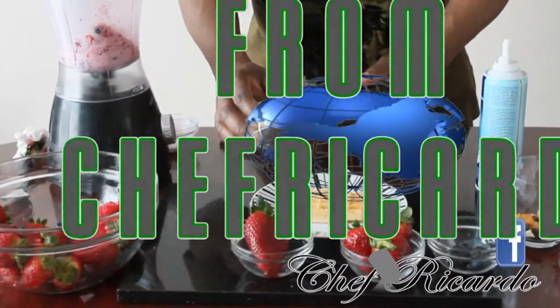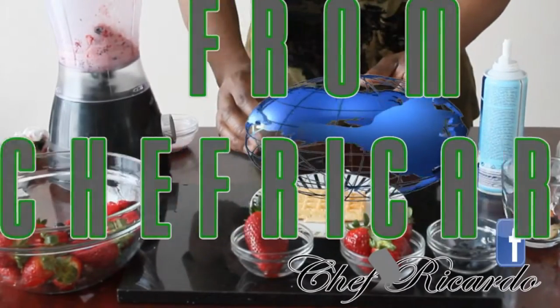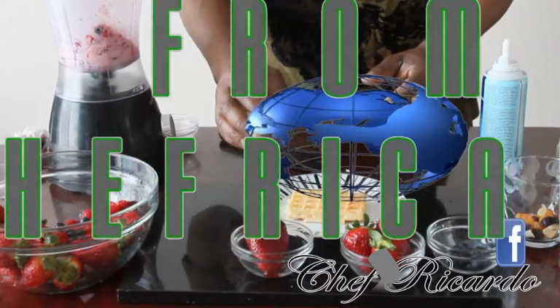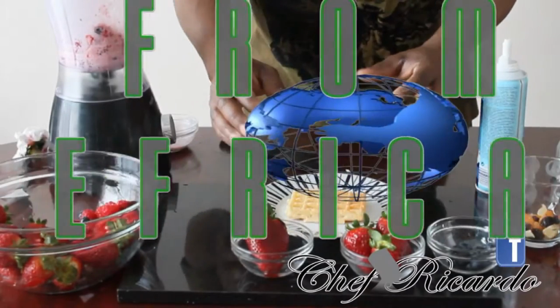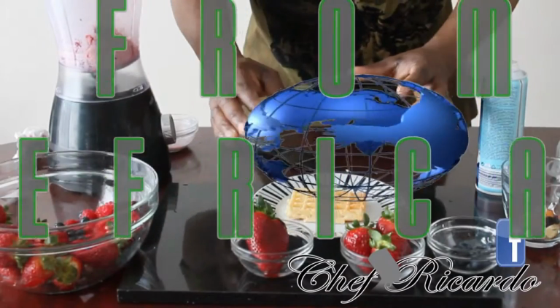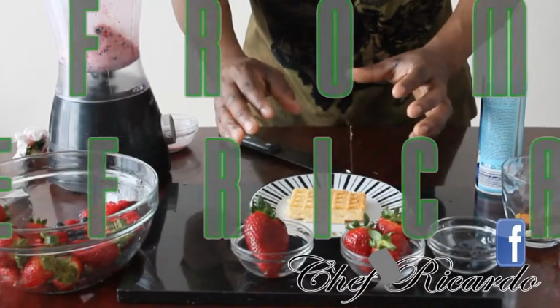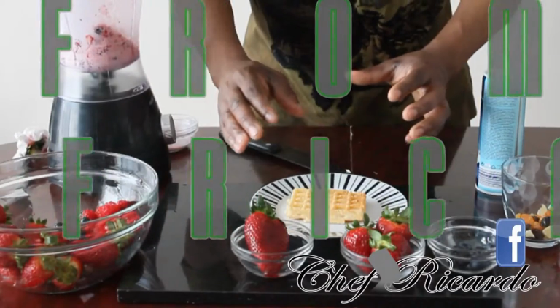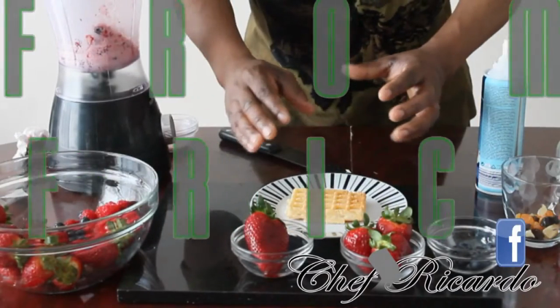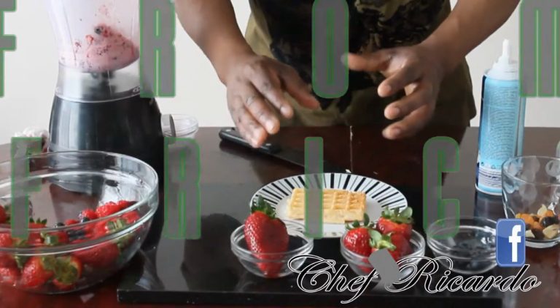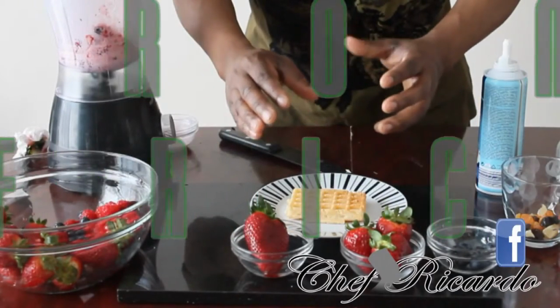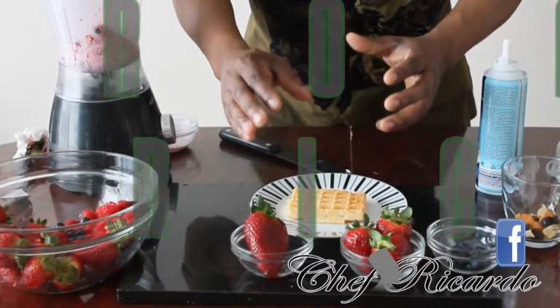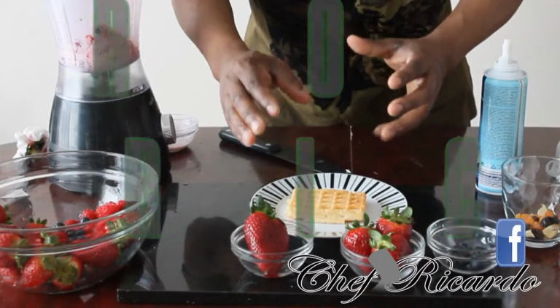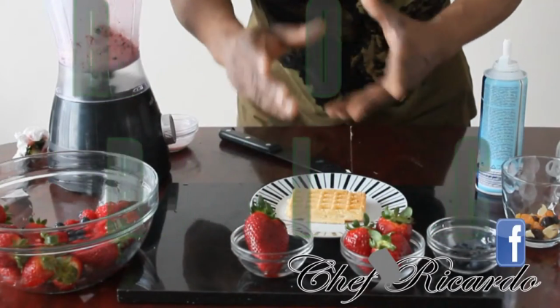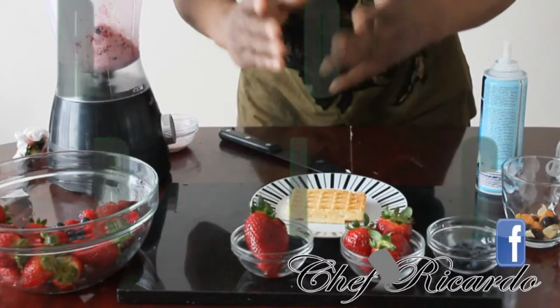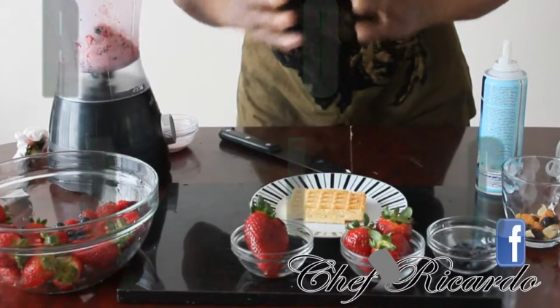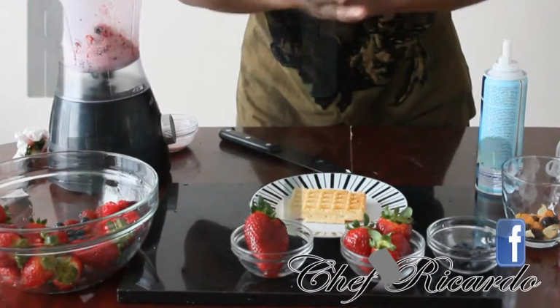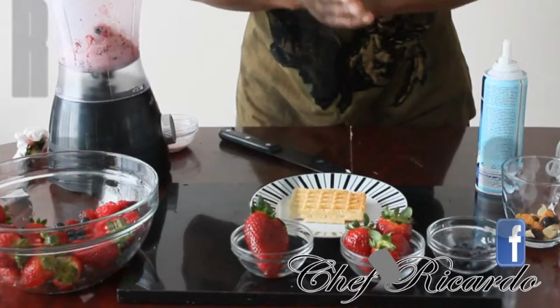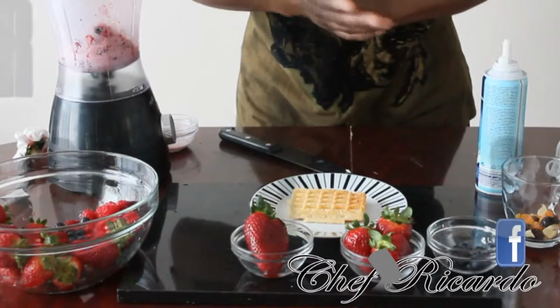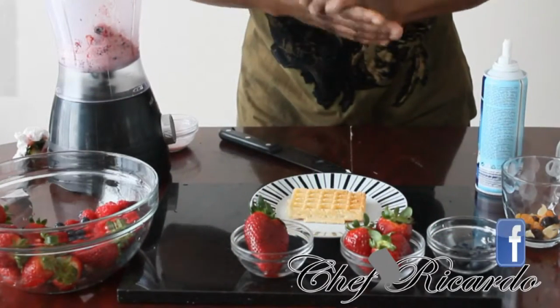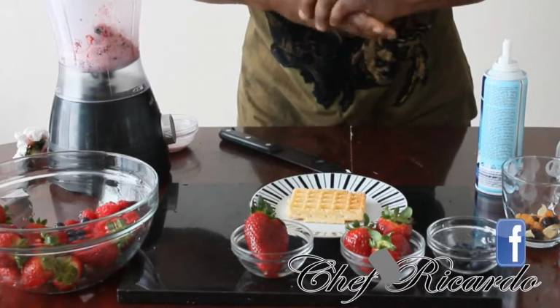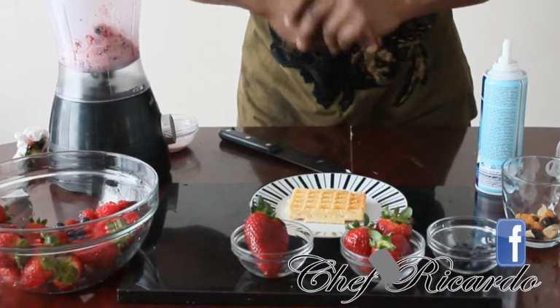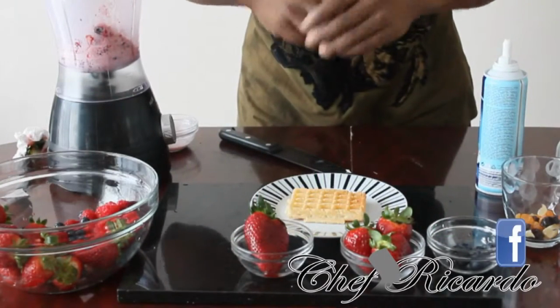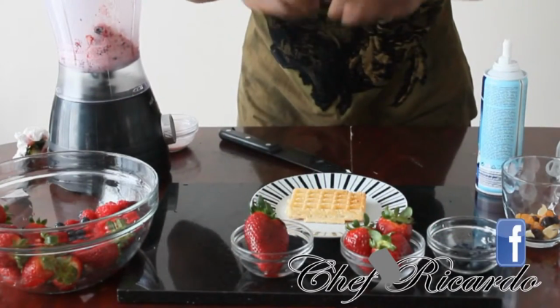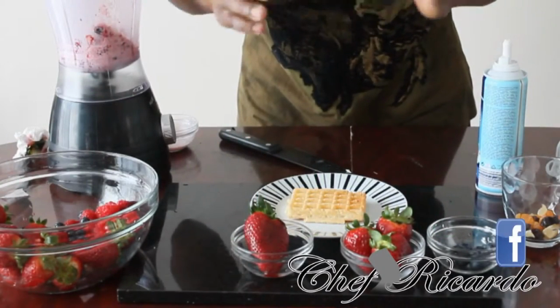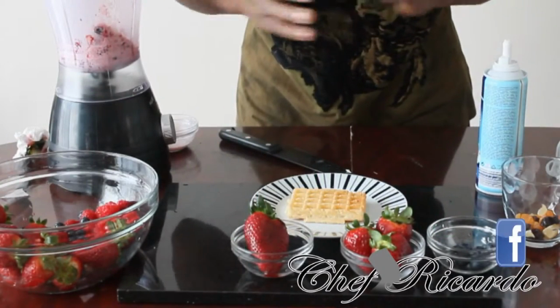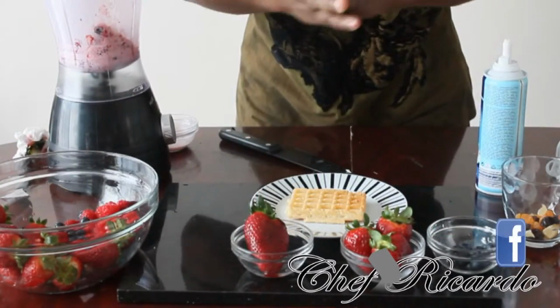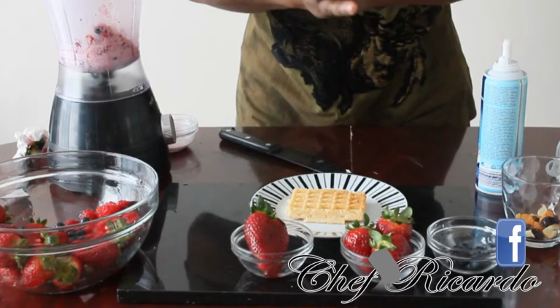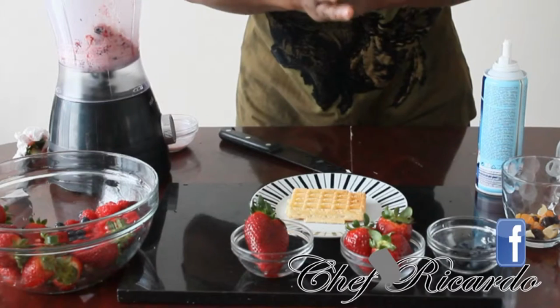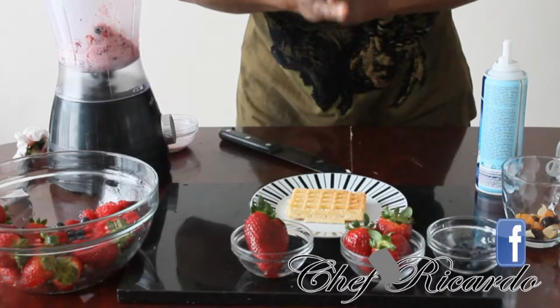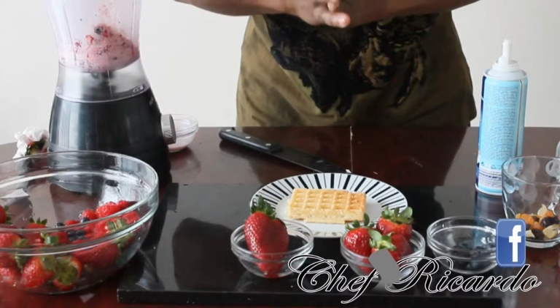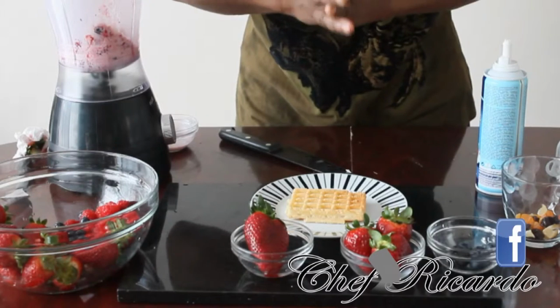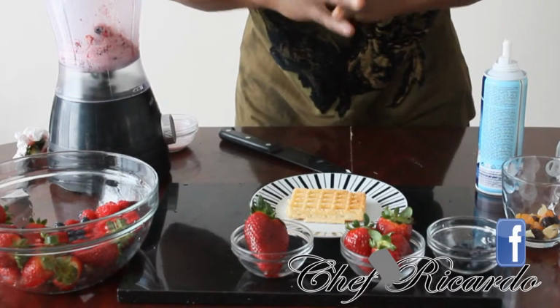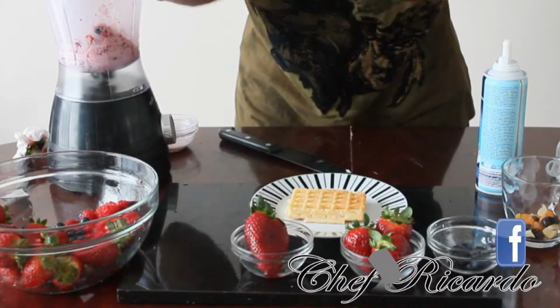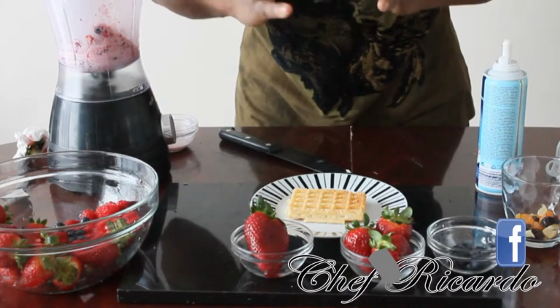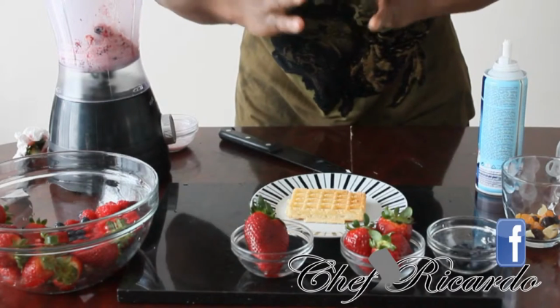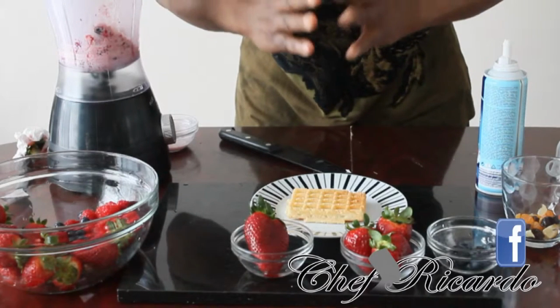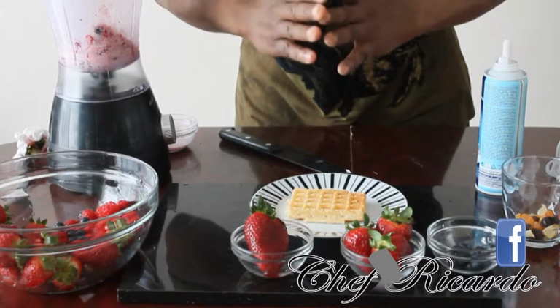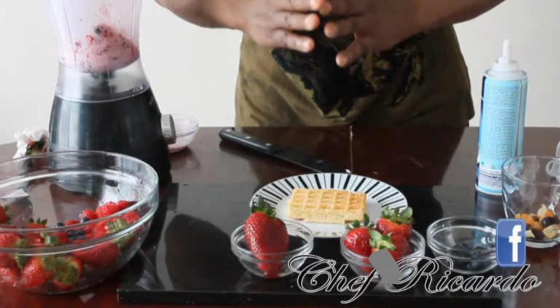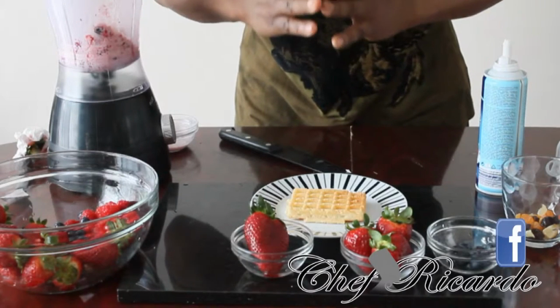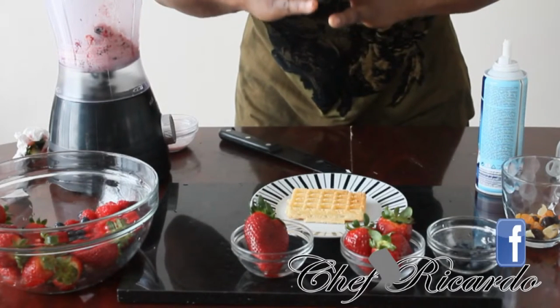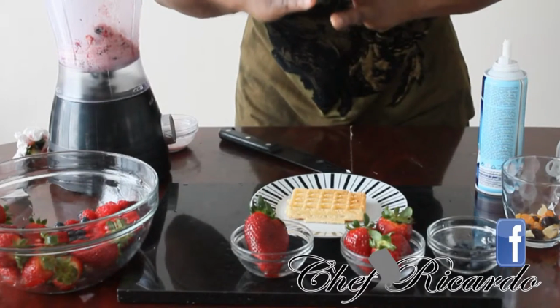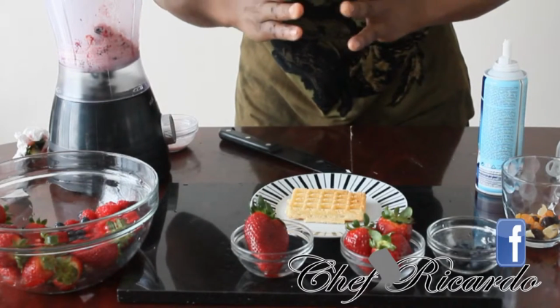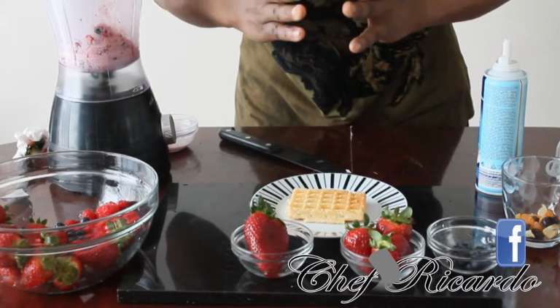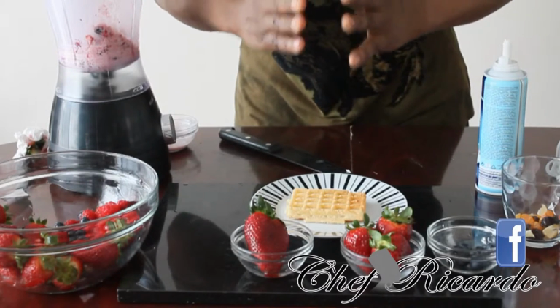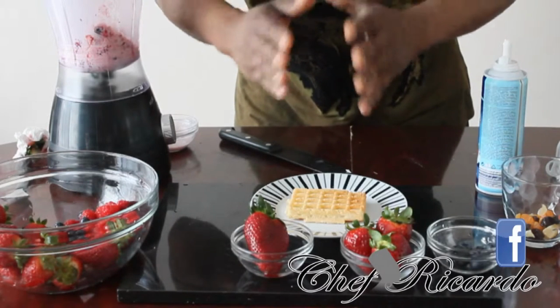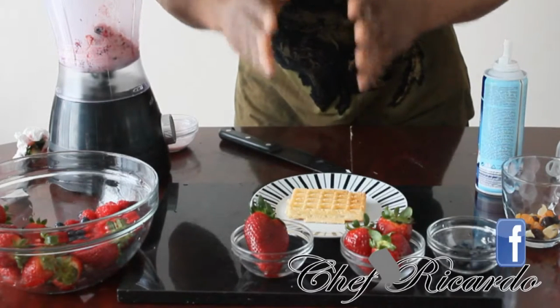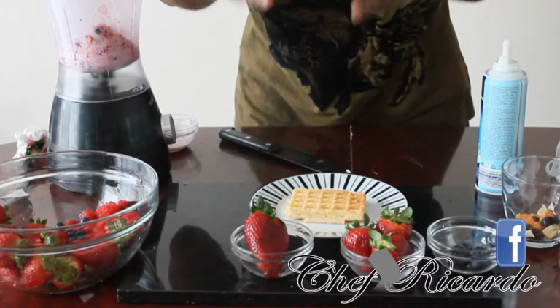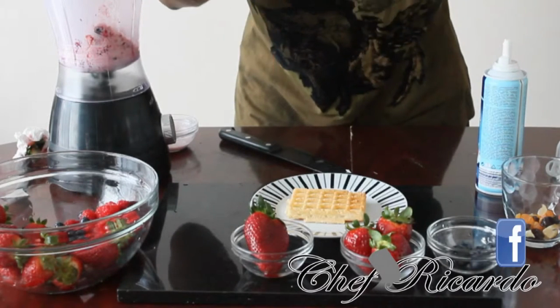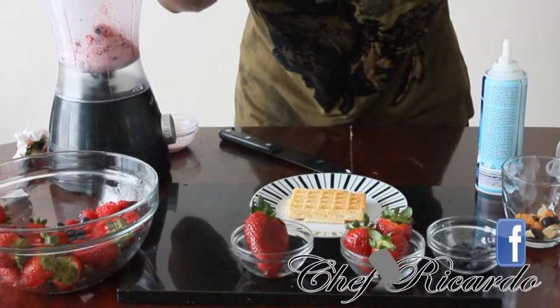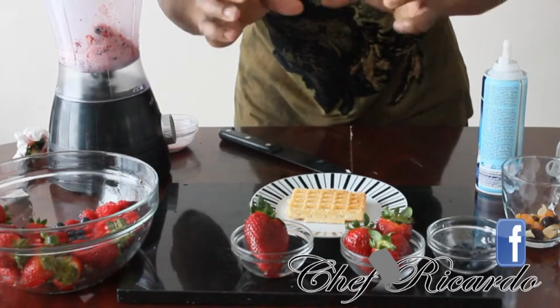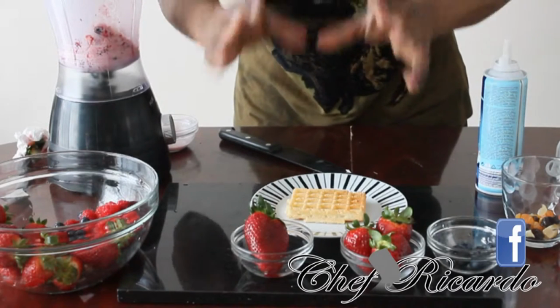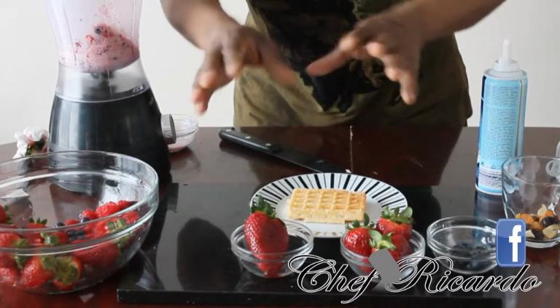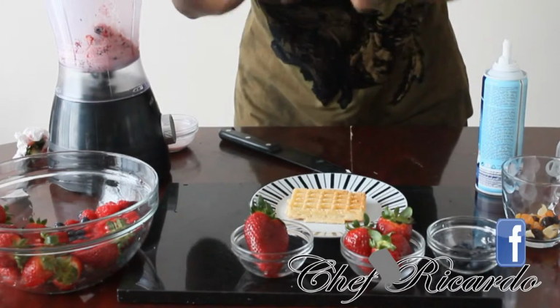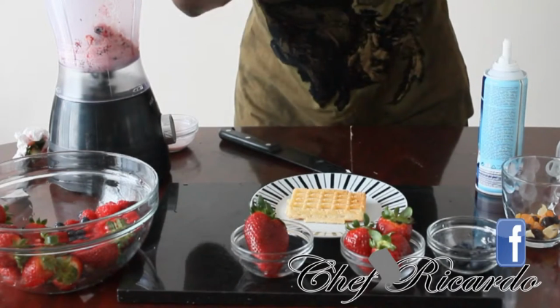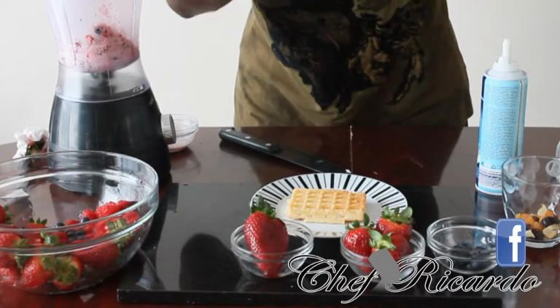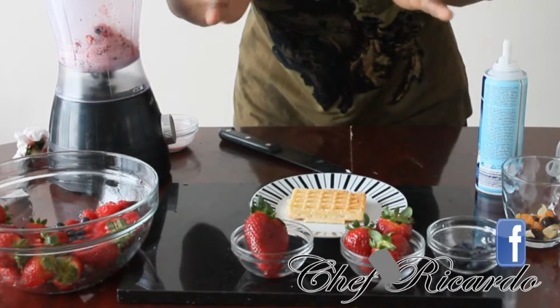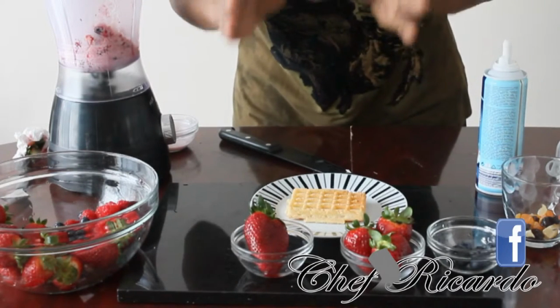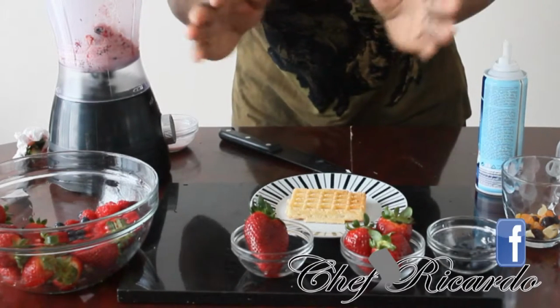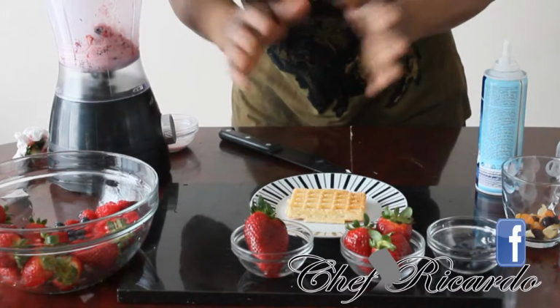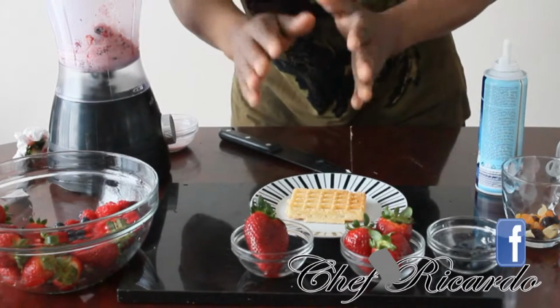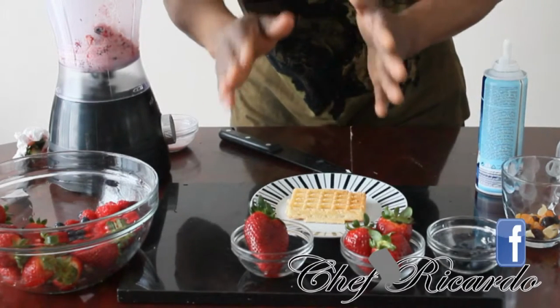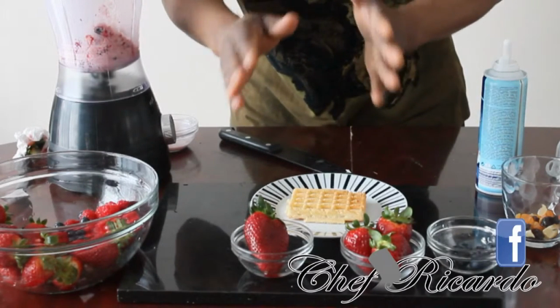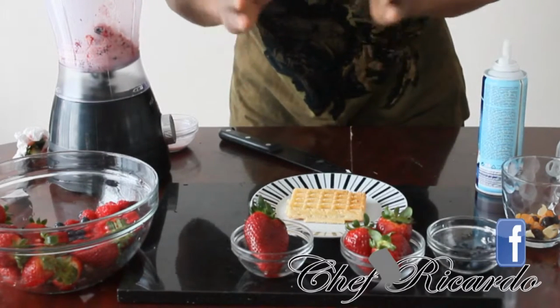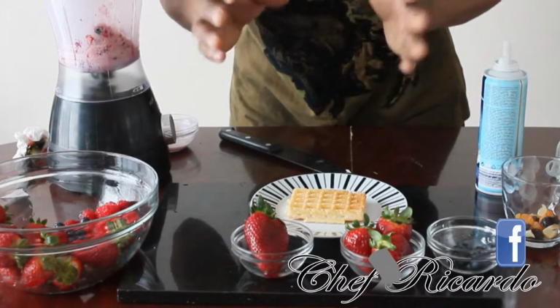My name is Chef Ricardo. Today I'm going to show you how you can make some egg waffles dessert. Very easy and simple.